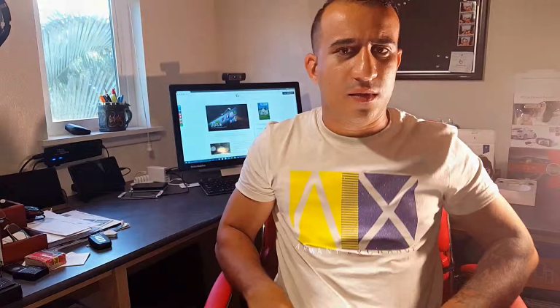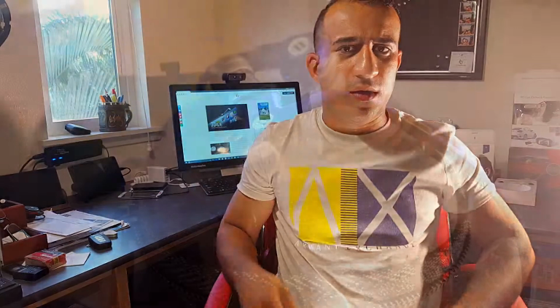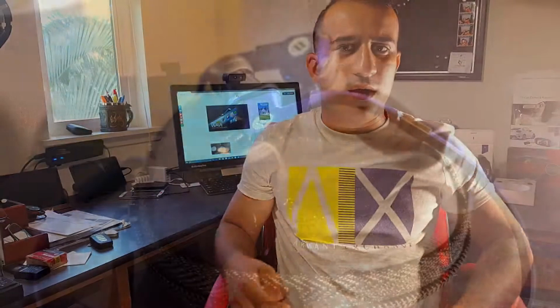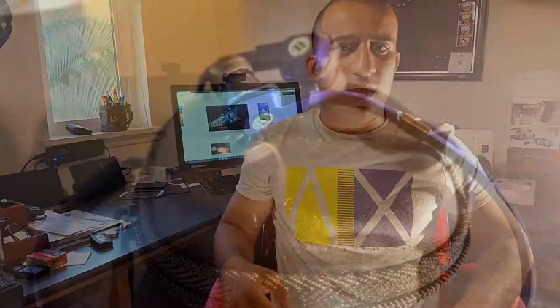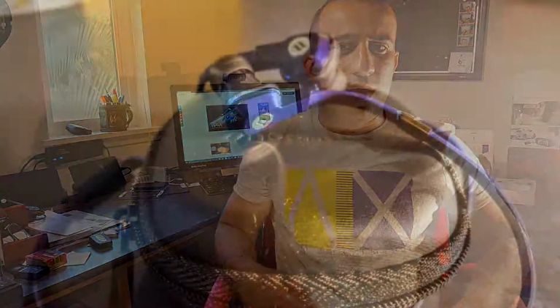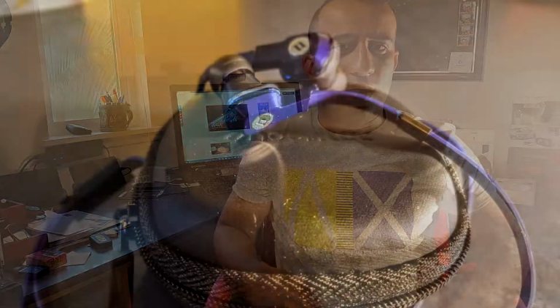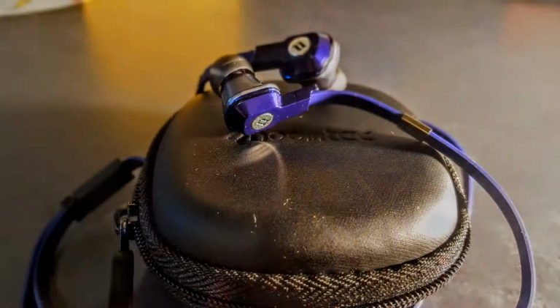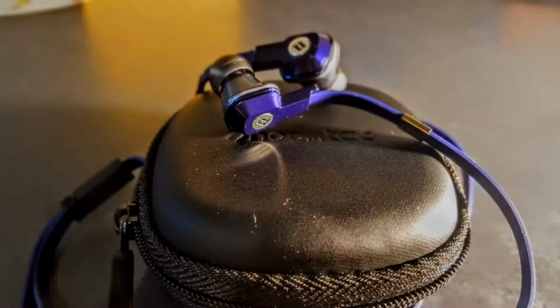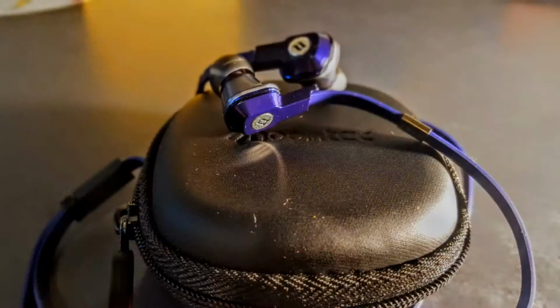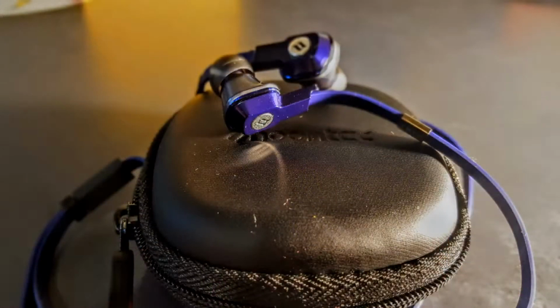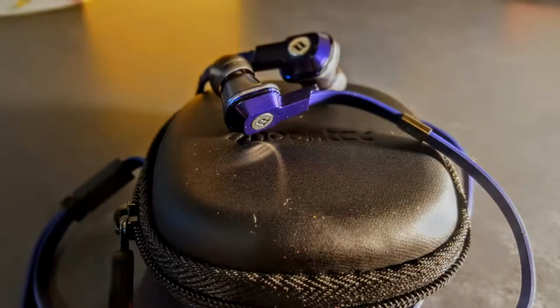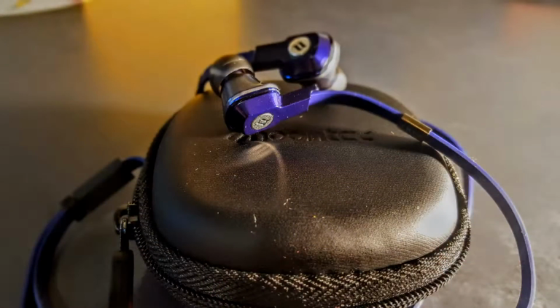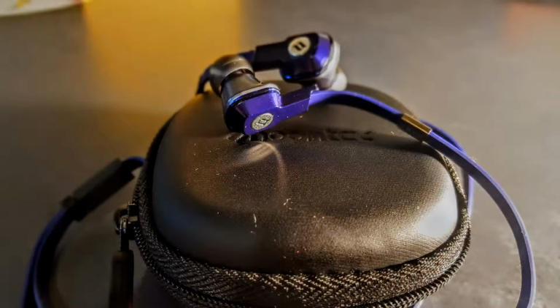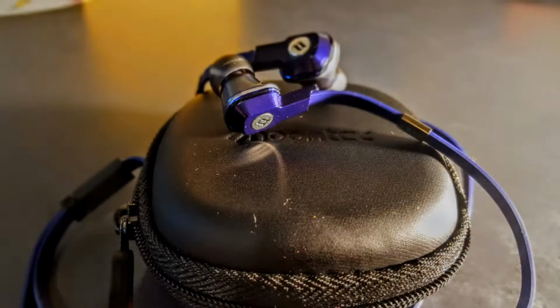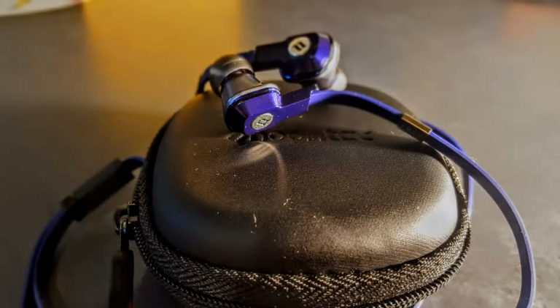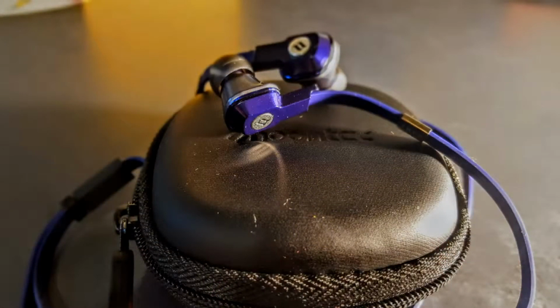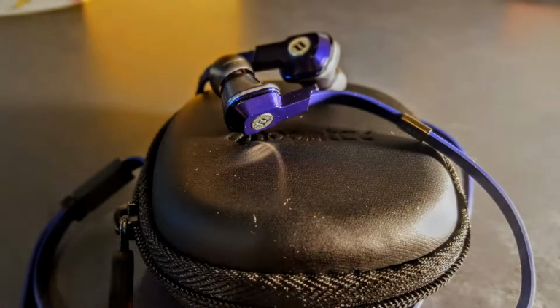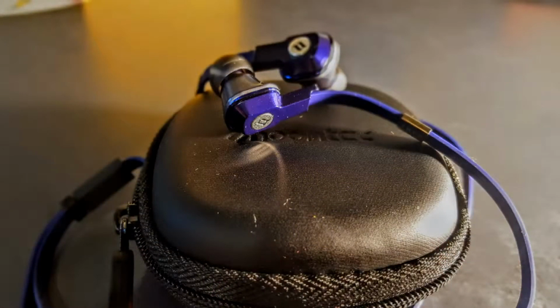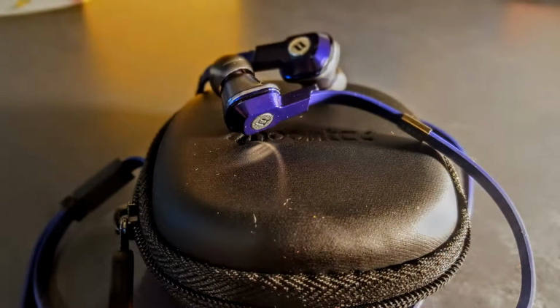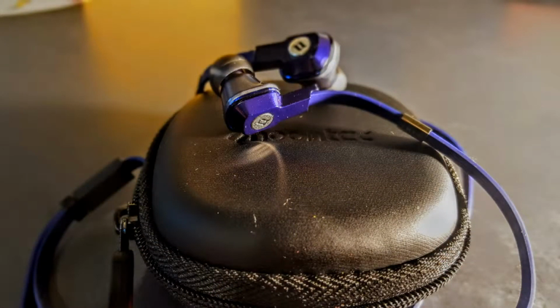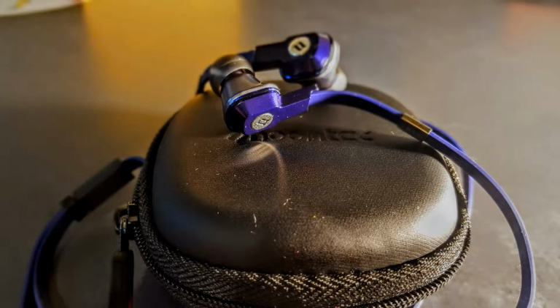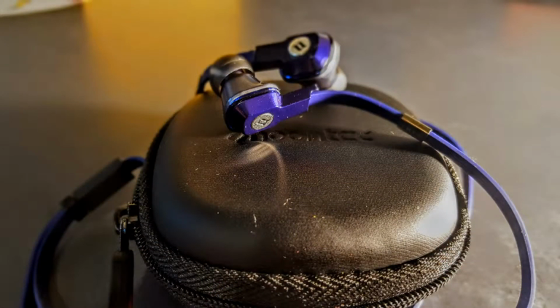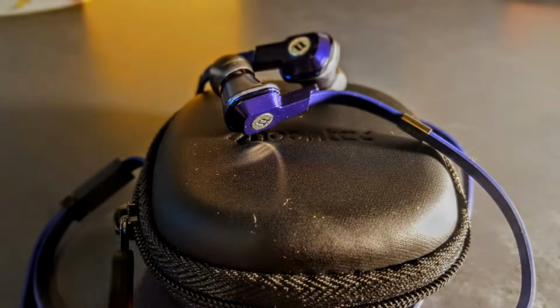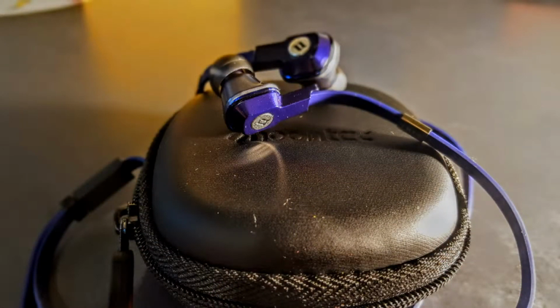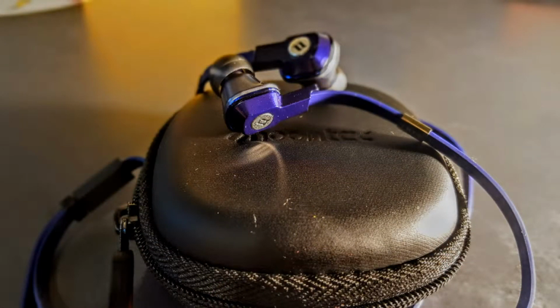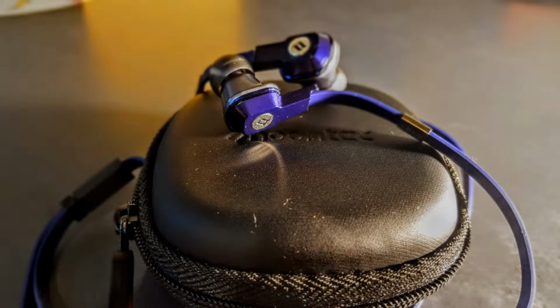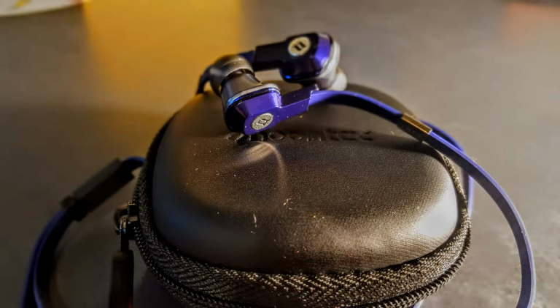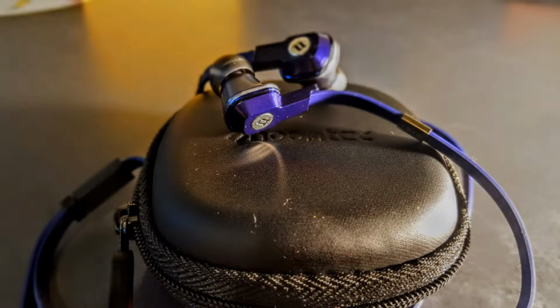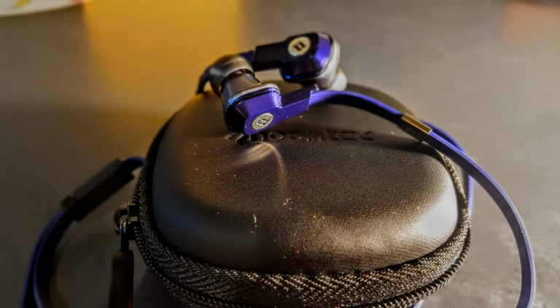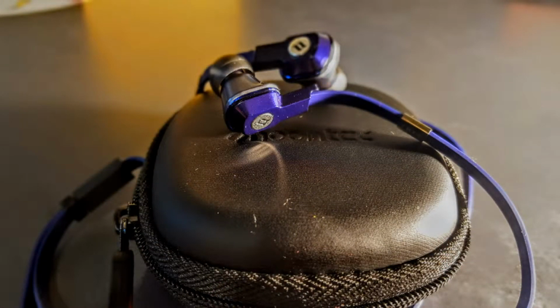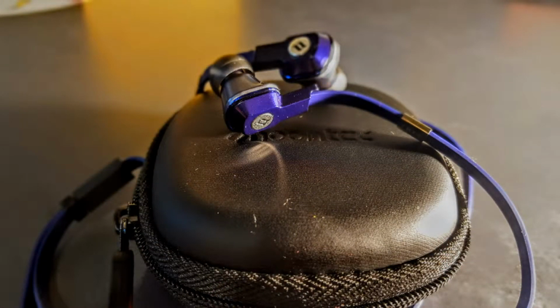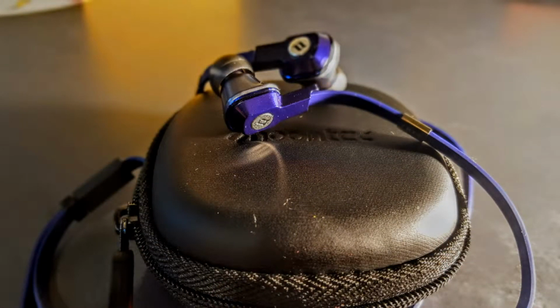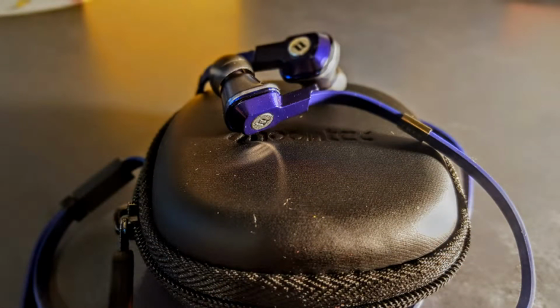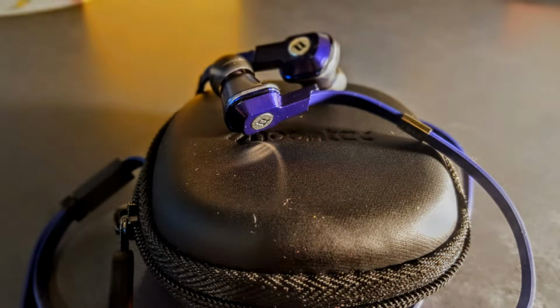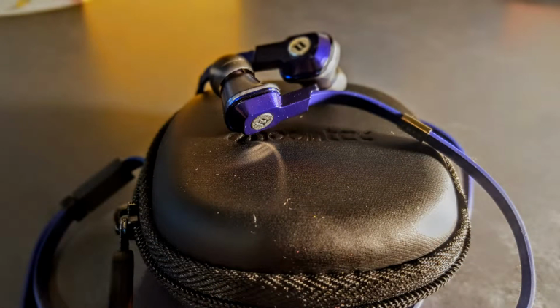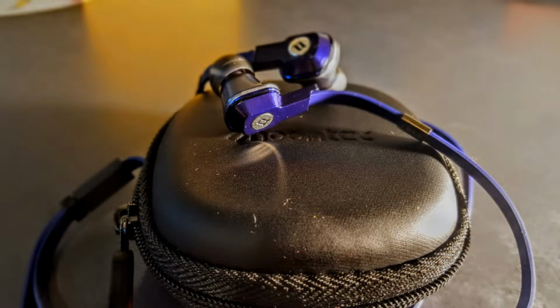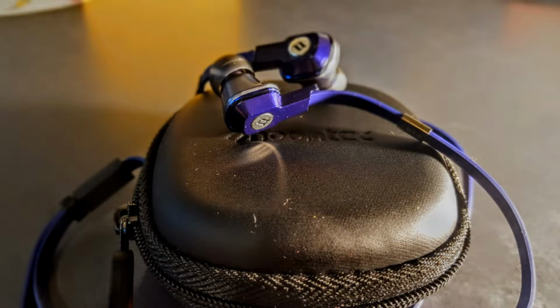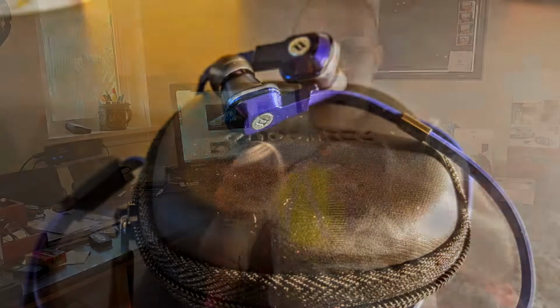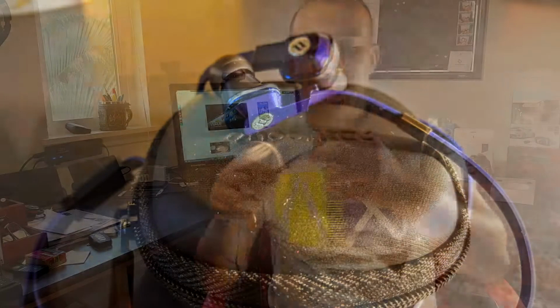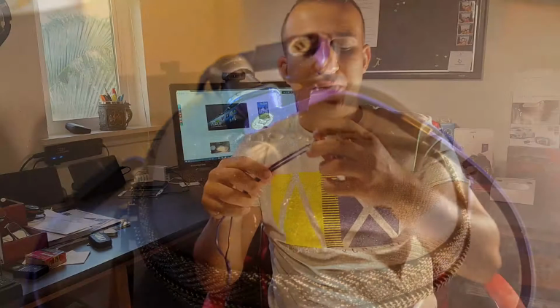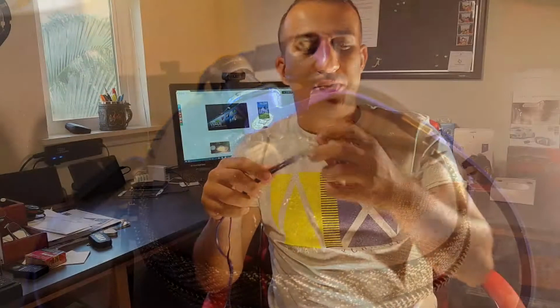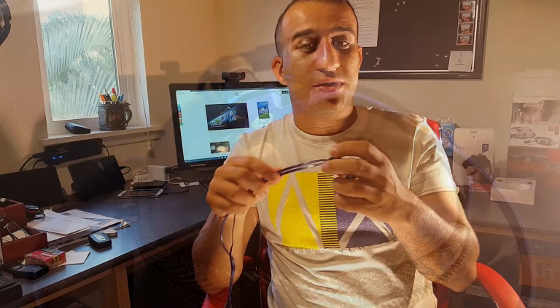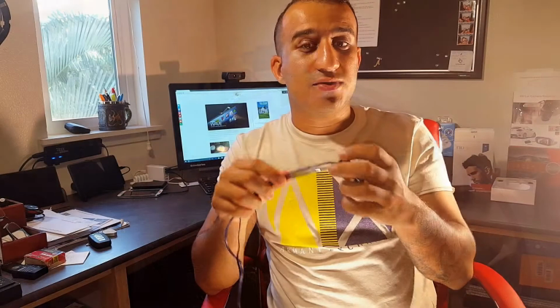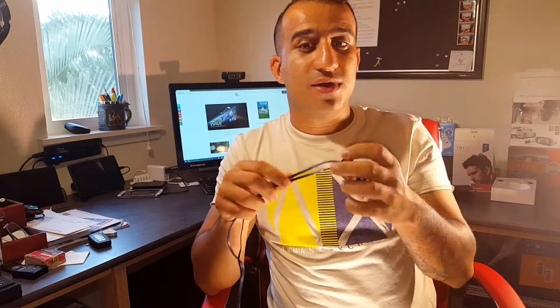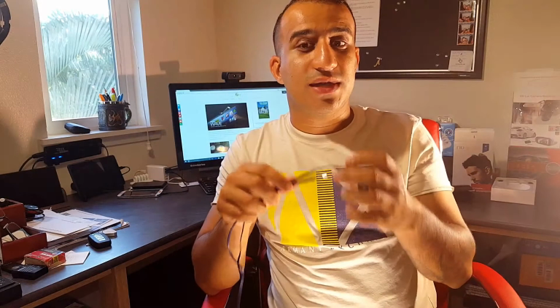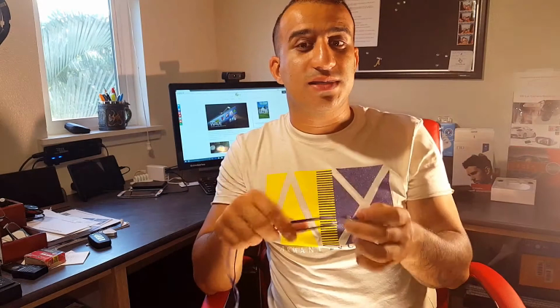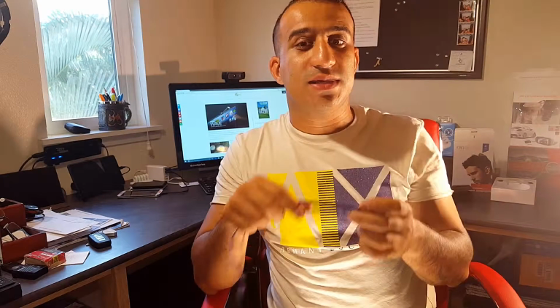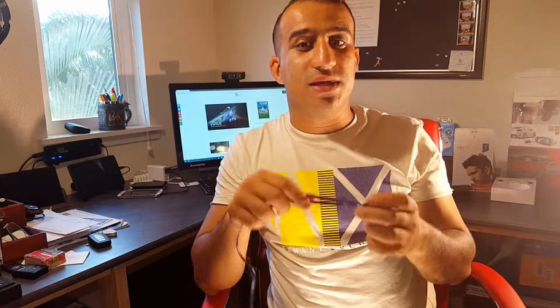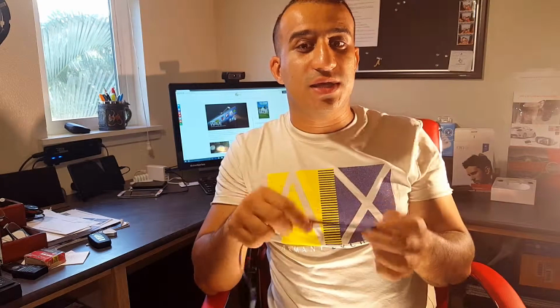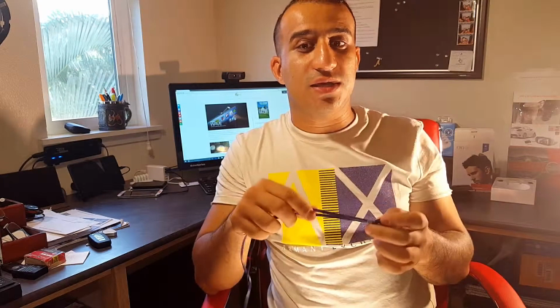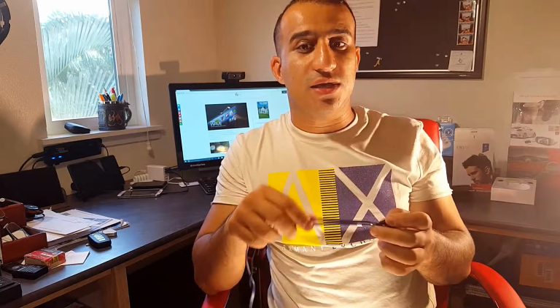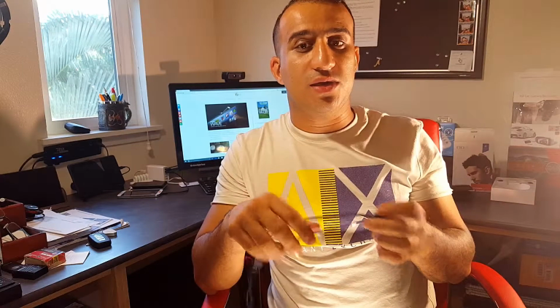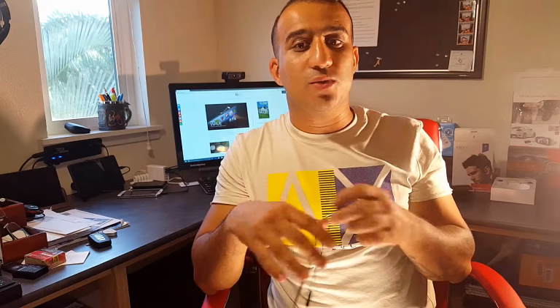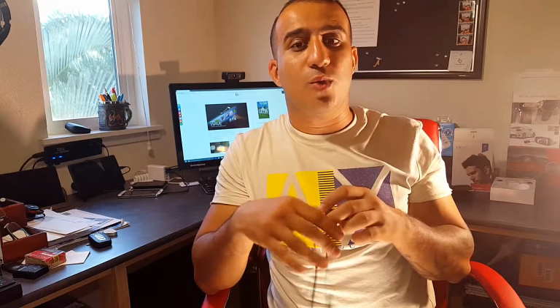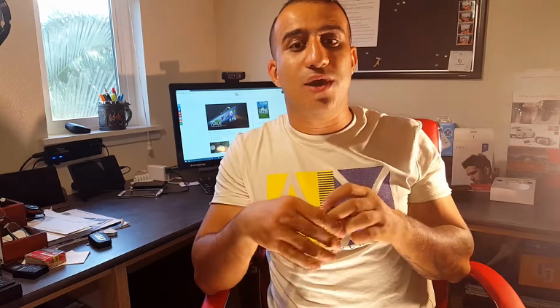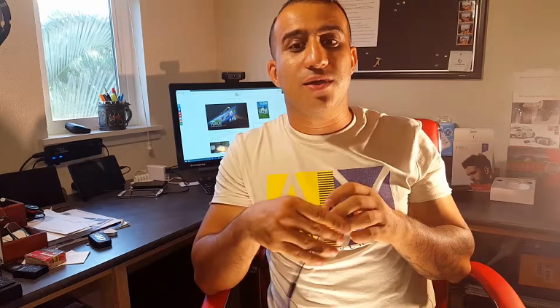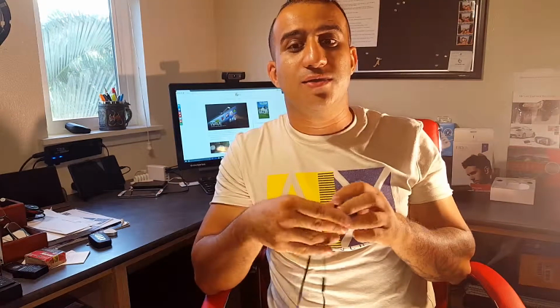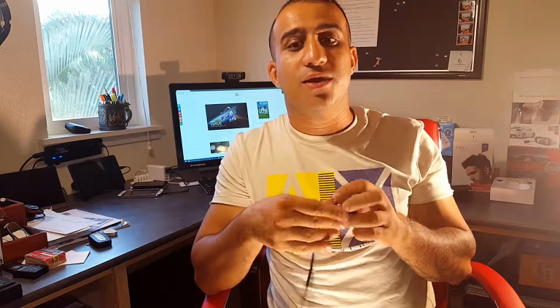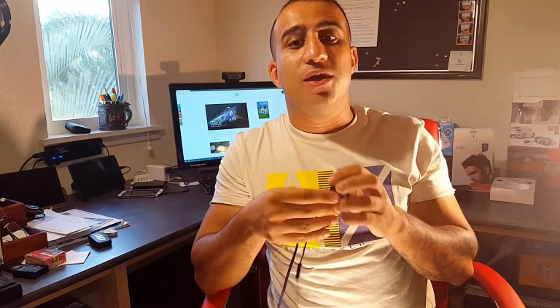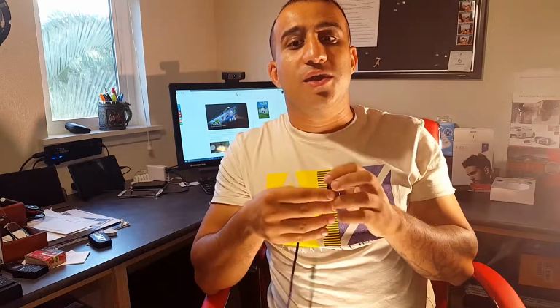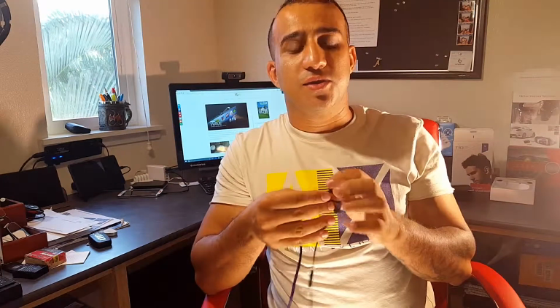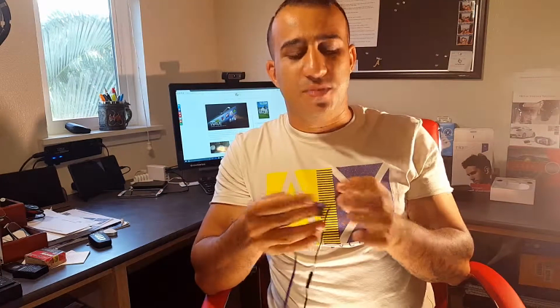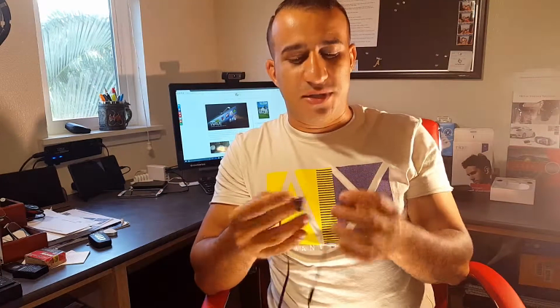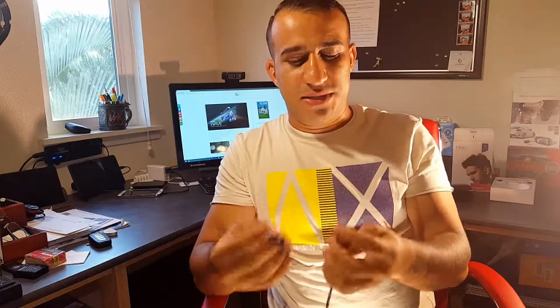Hi, welcome to Tech Picks. This is Ricky and this is a review of the Nuntec Reus in-ear wired earbuds.